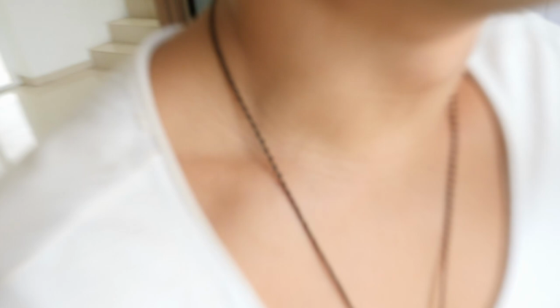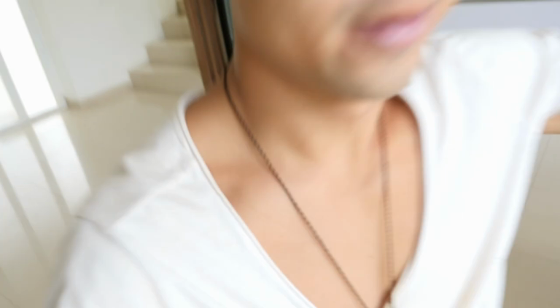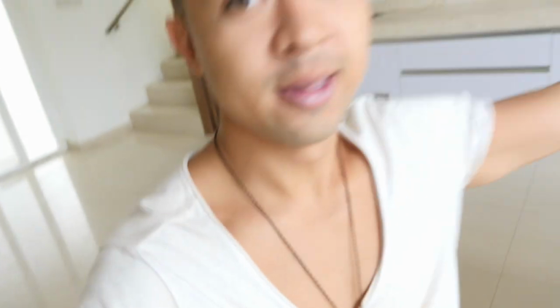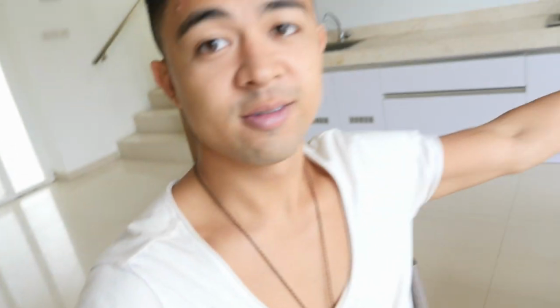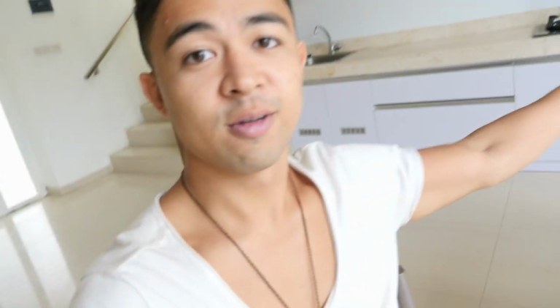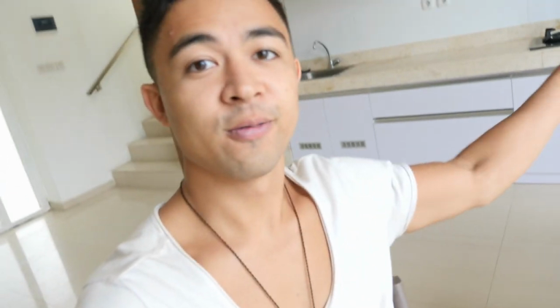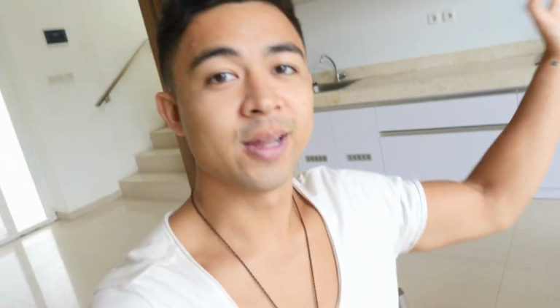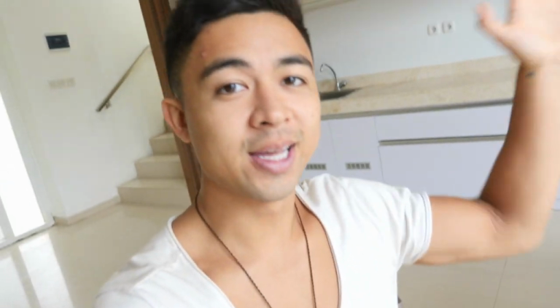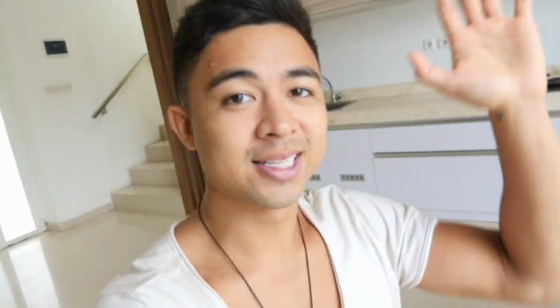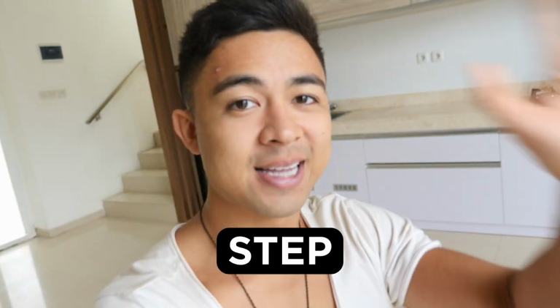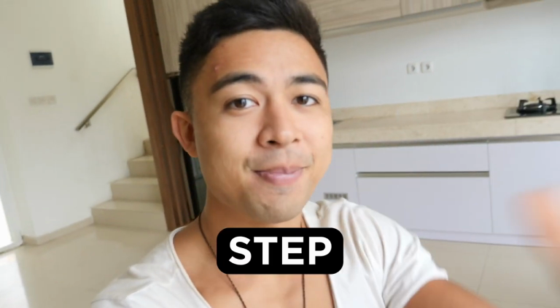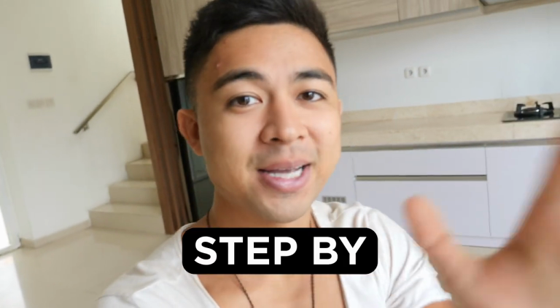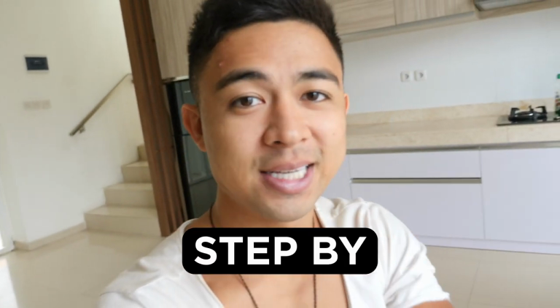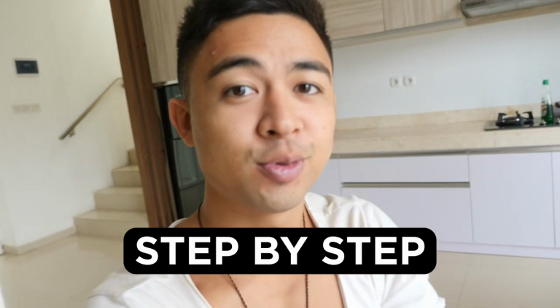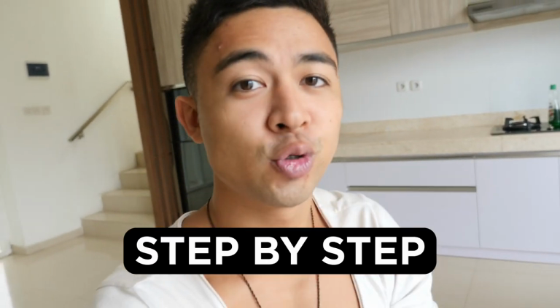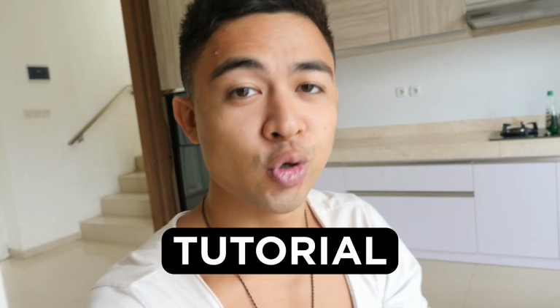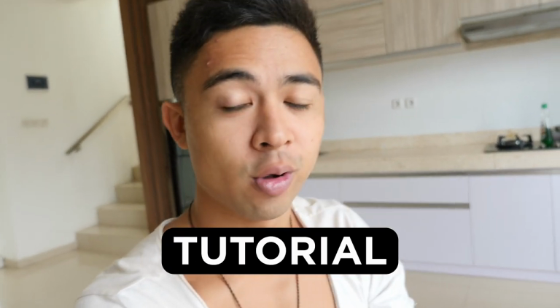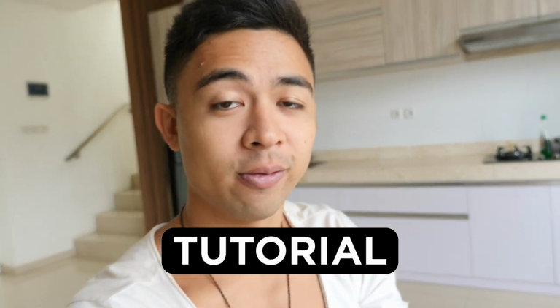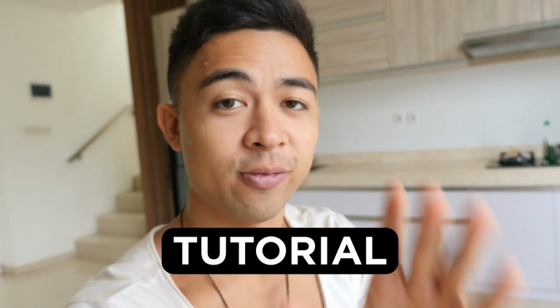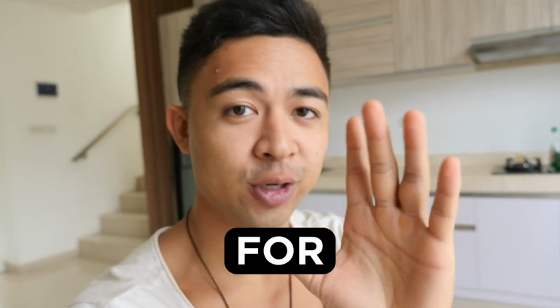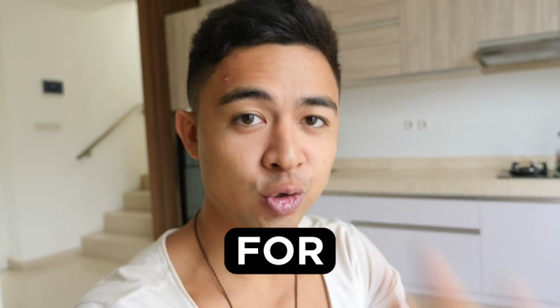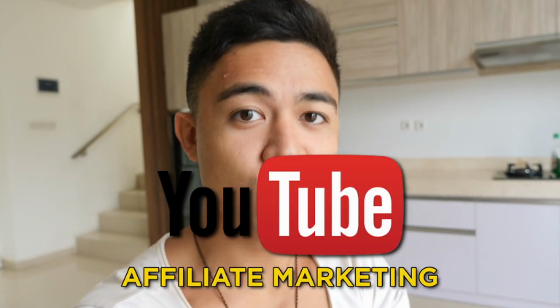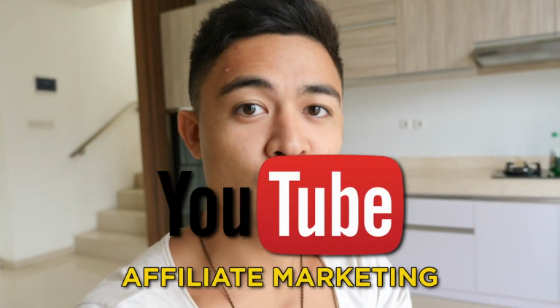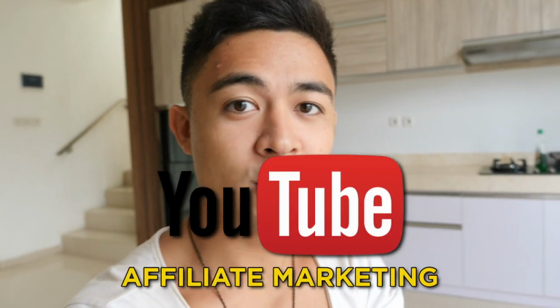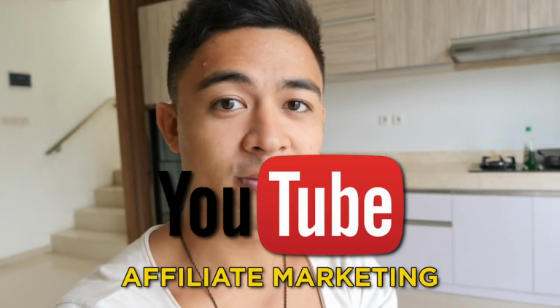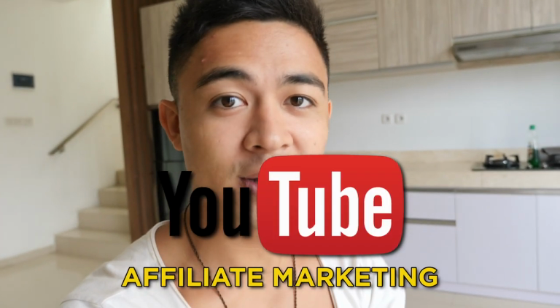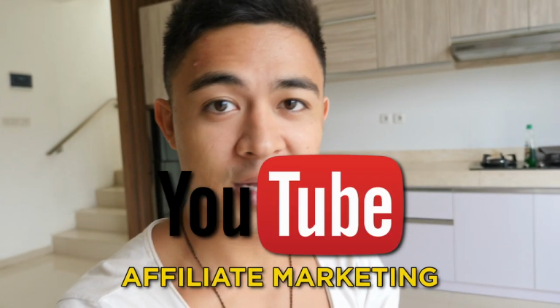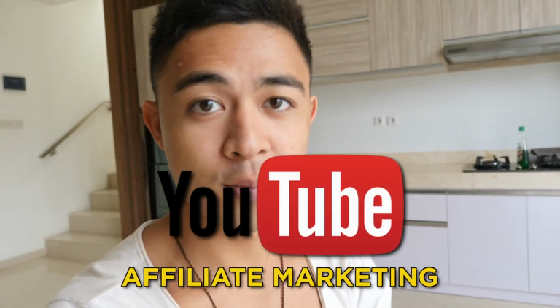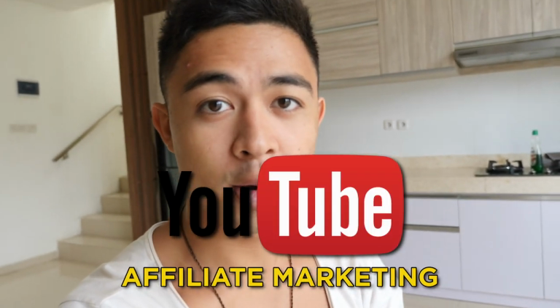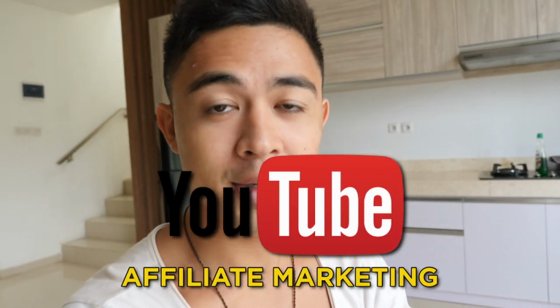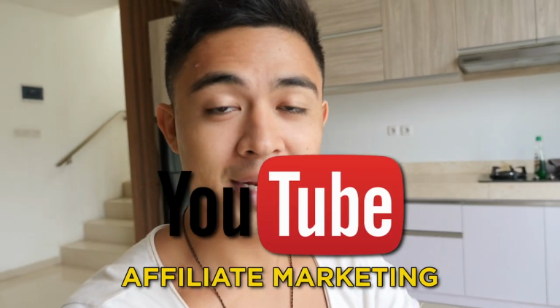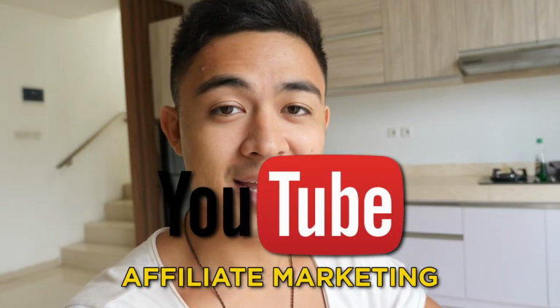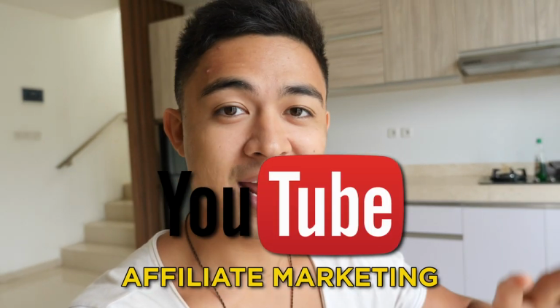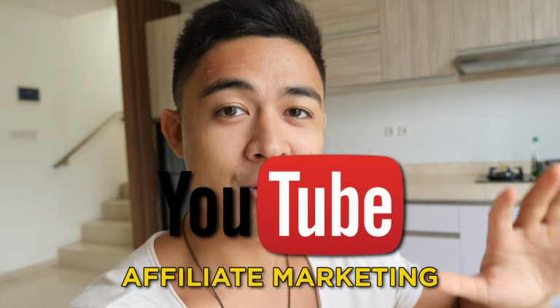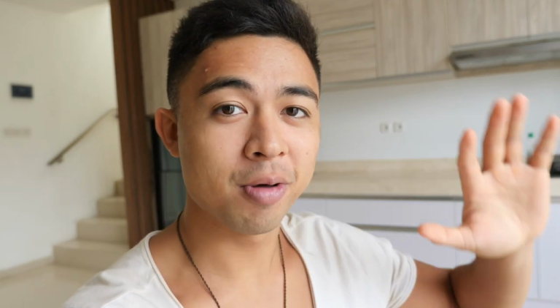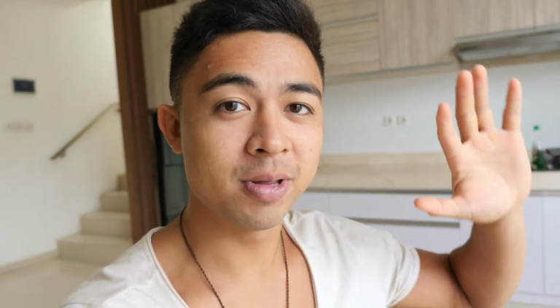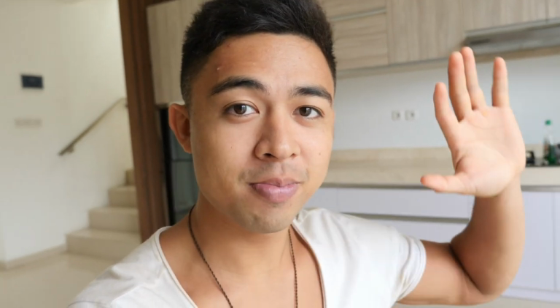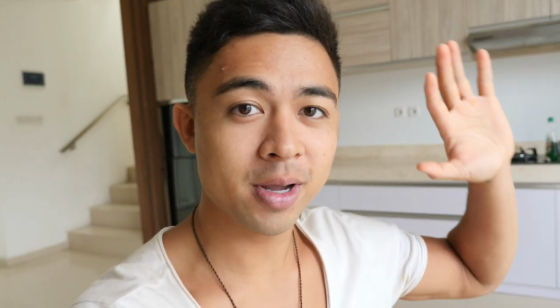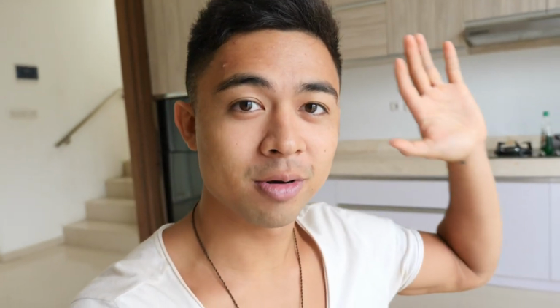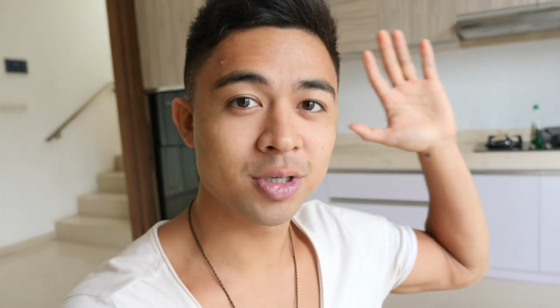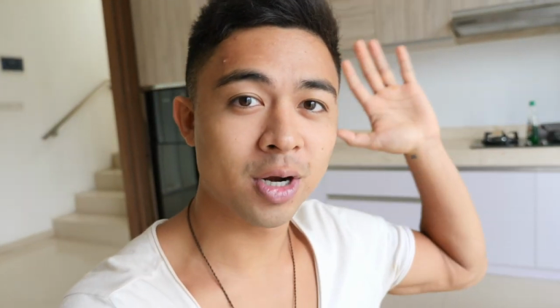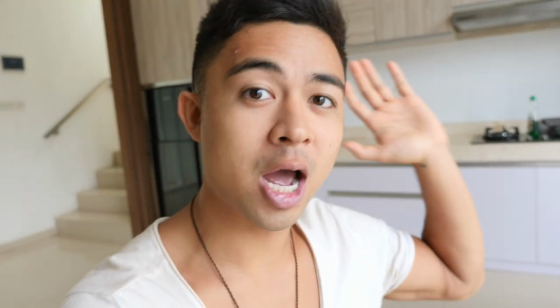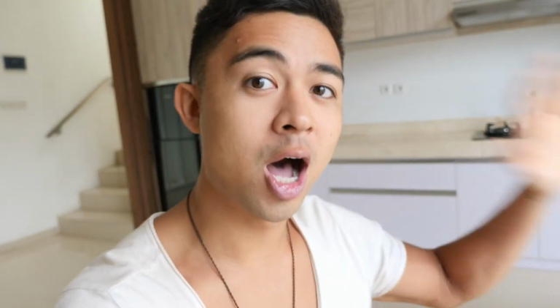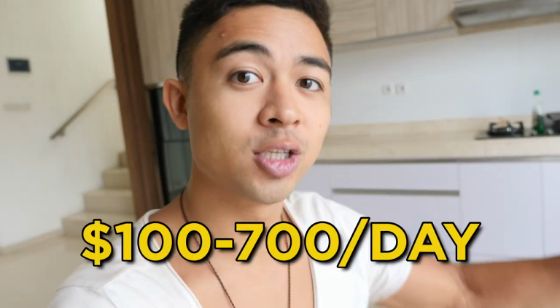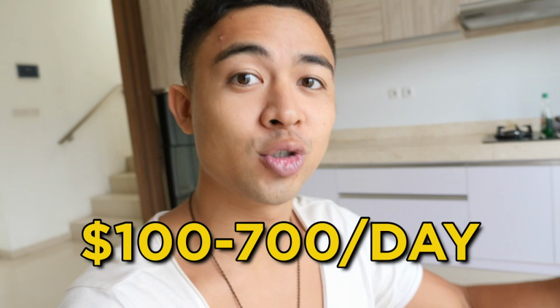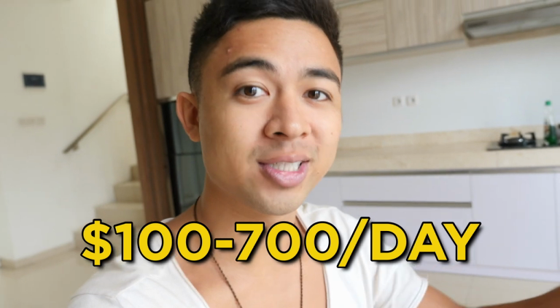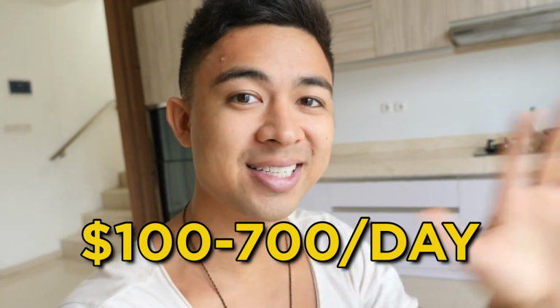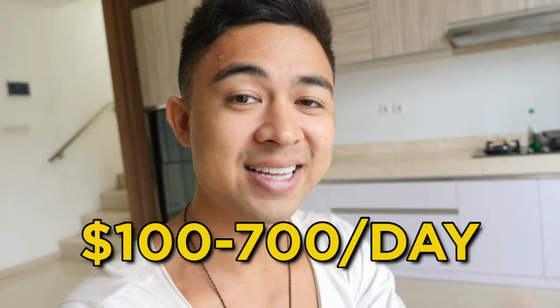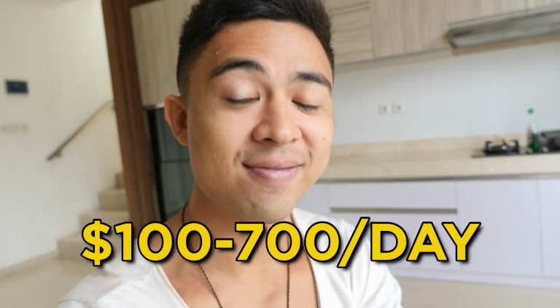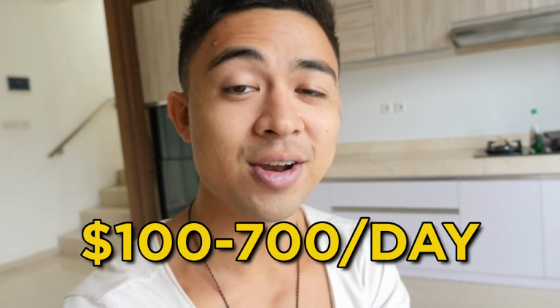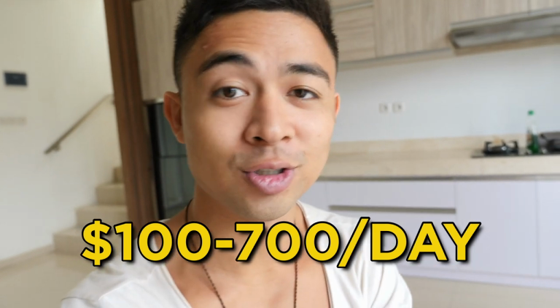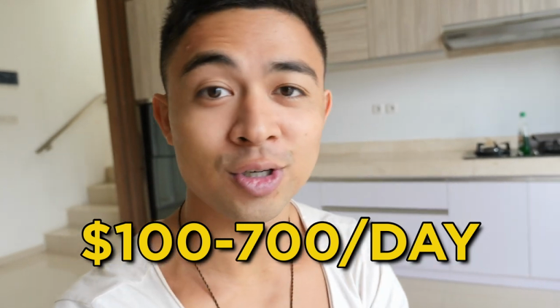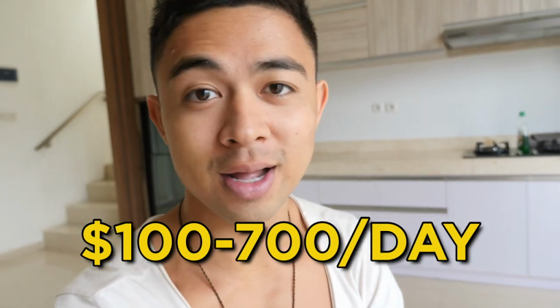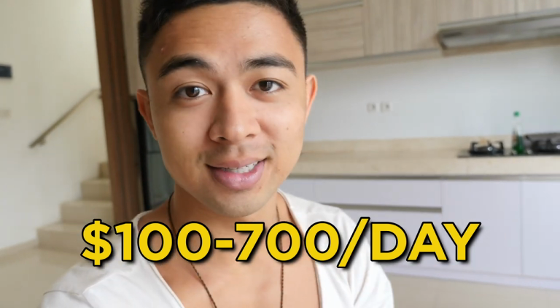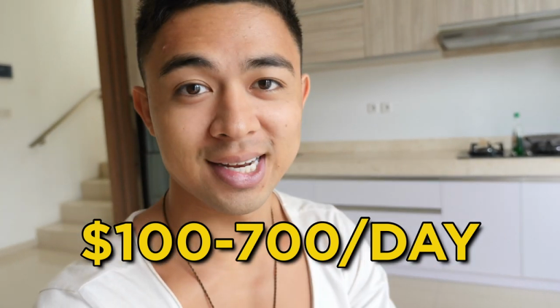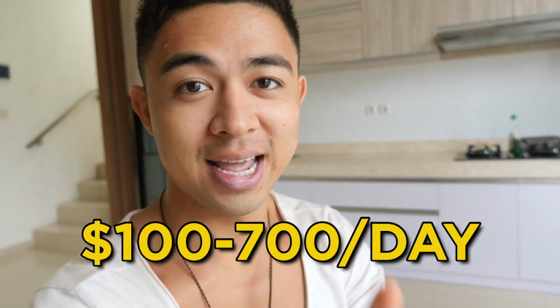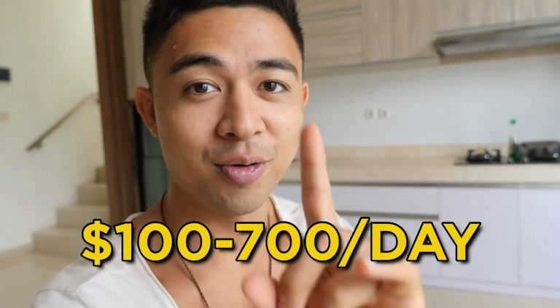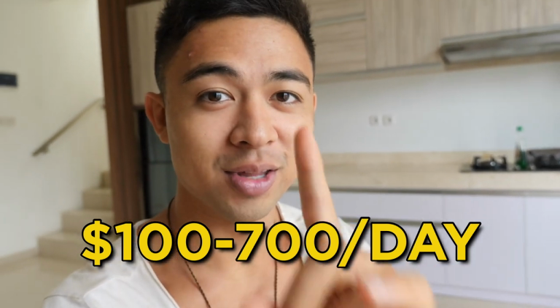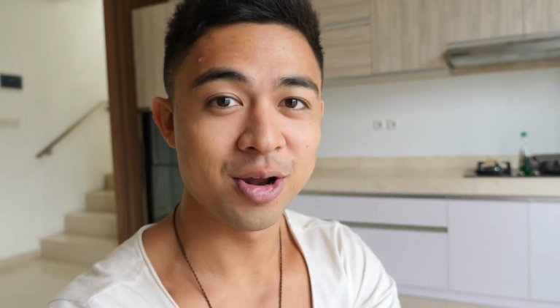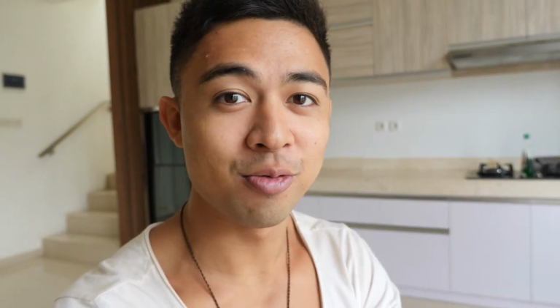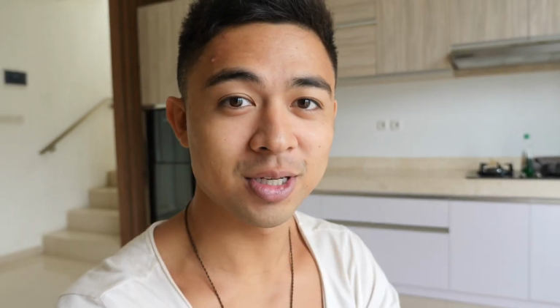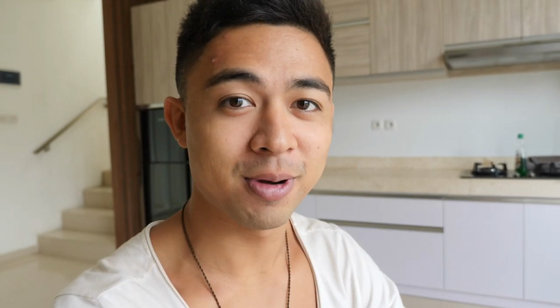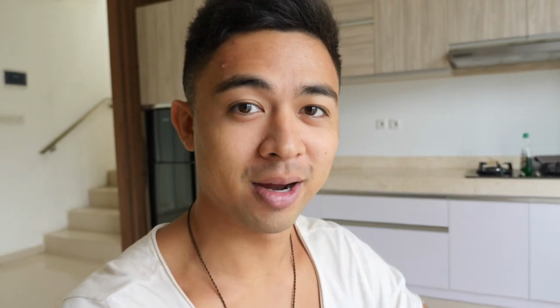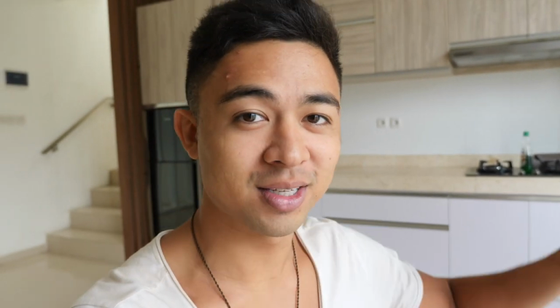In this video, revealing a step-by-step tutorial for YouTube affiliate marketing and how complete beginners are earning $100 to $700 a day with no experience.